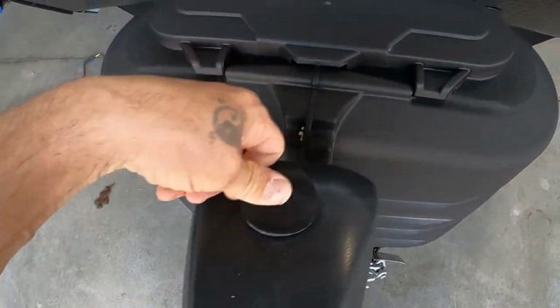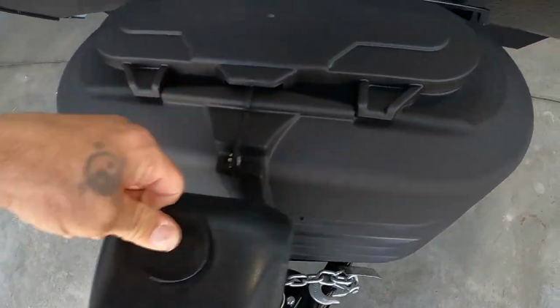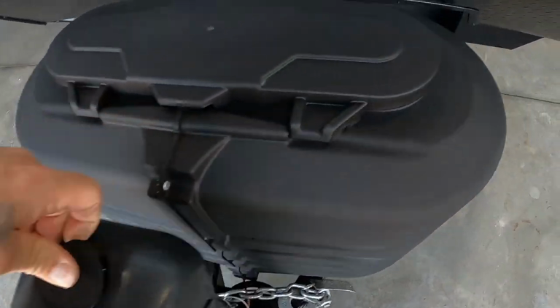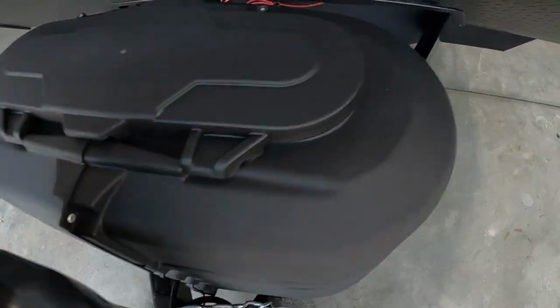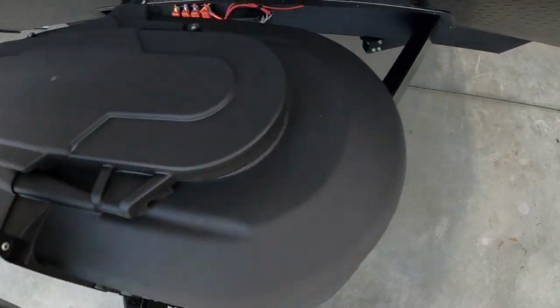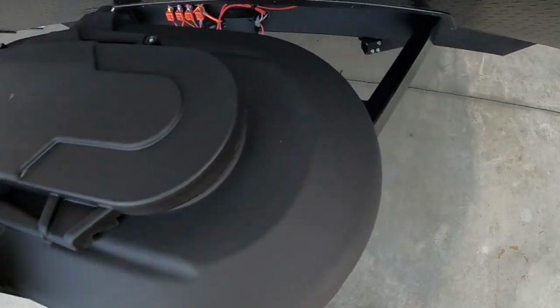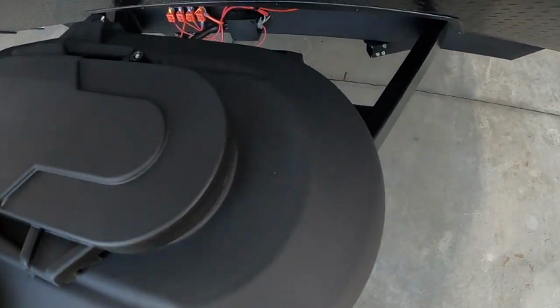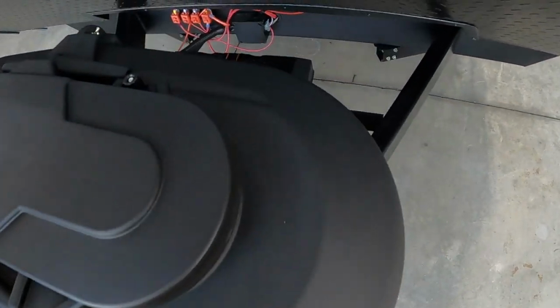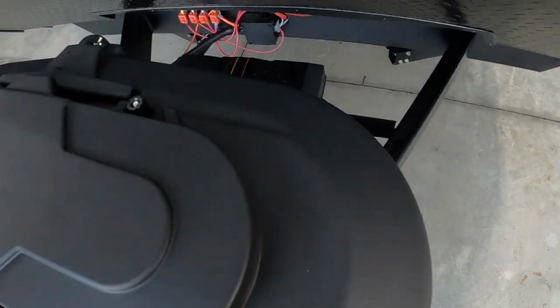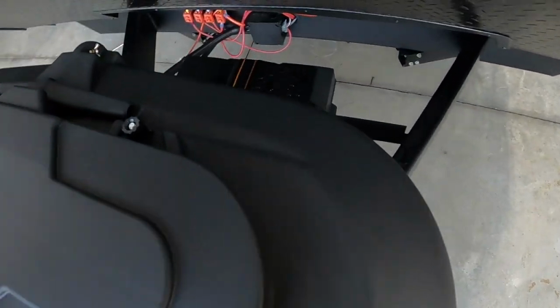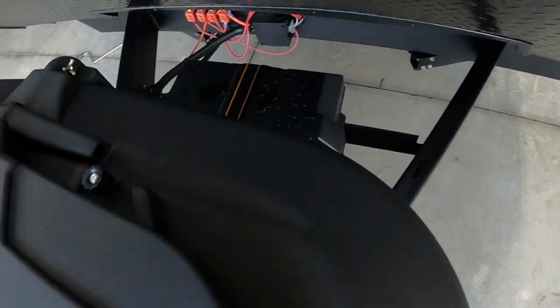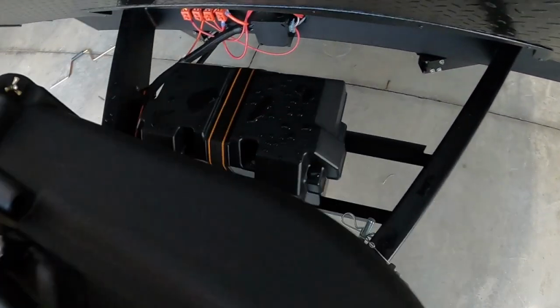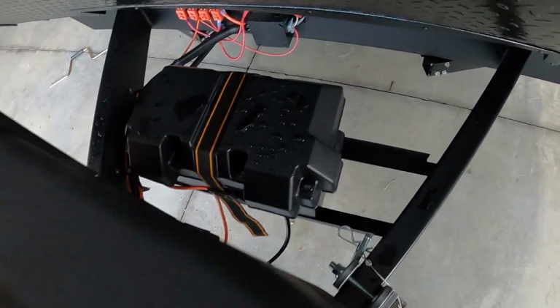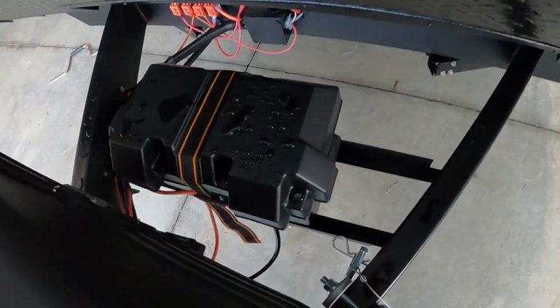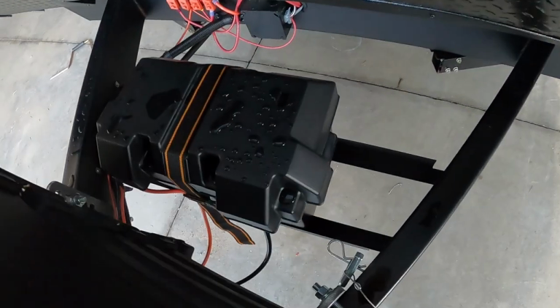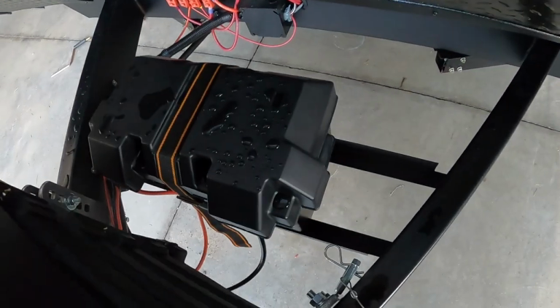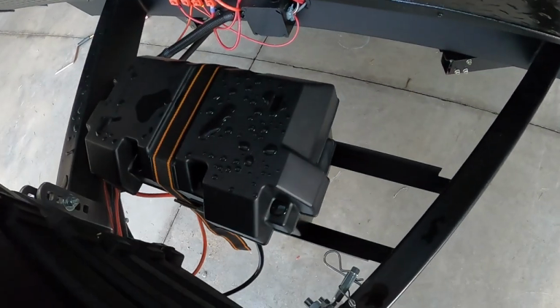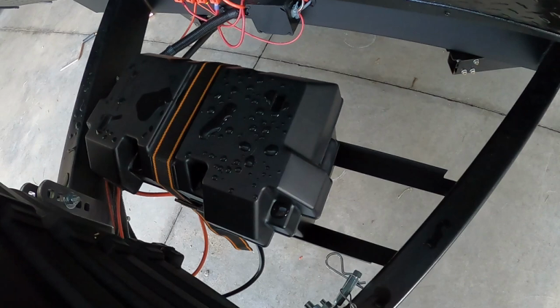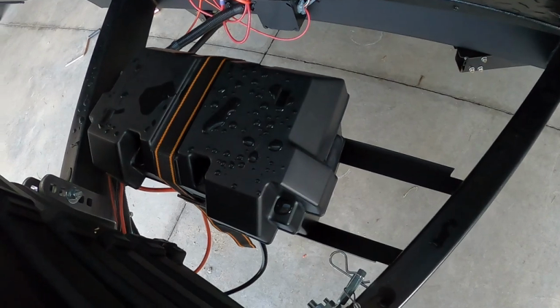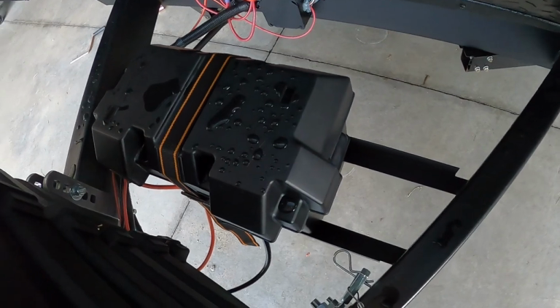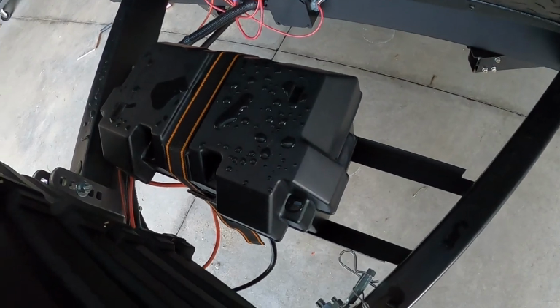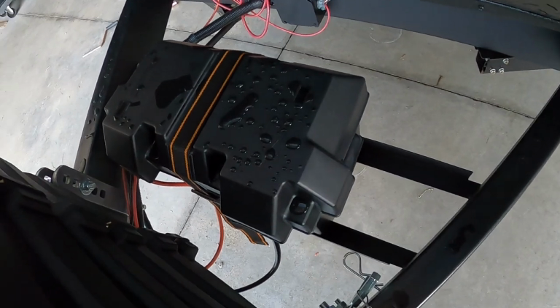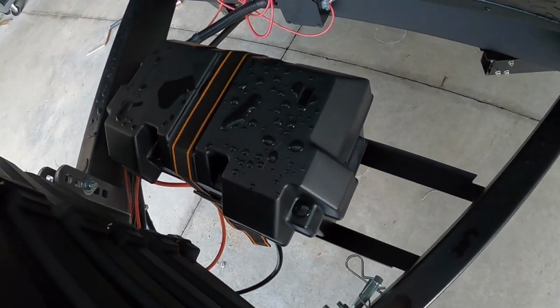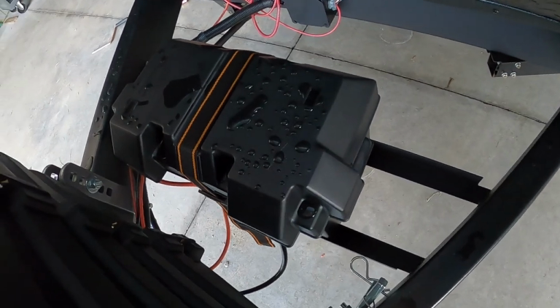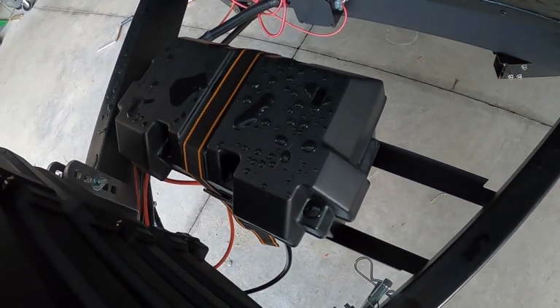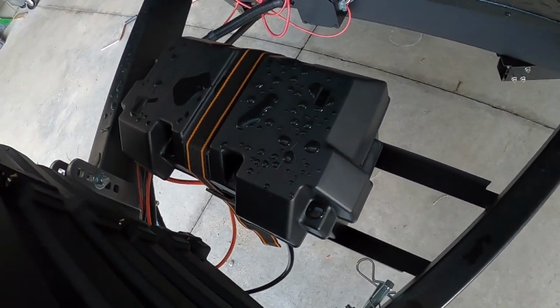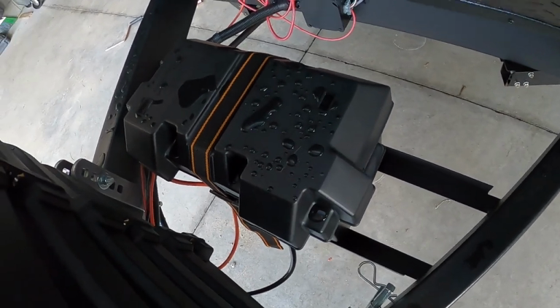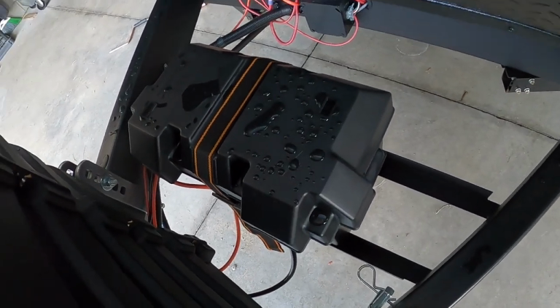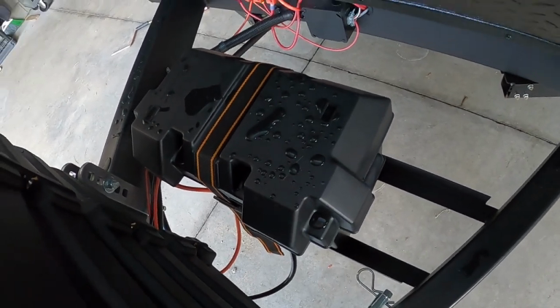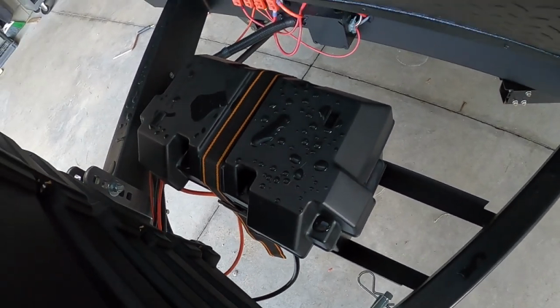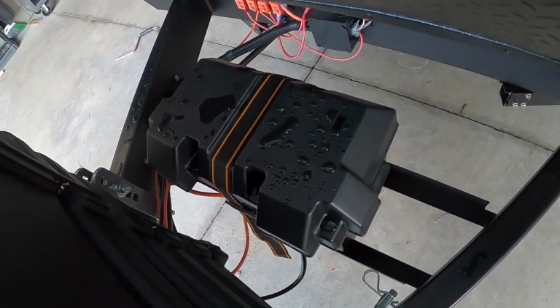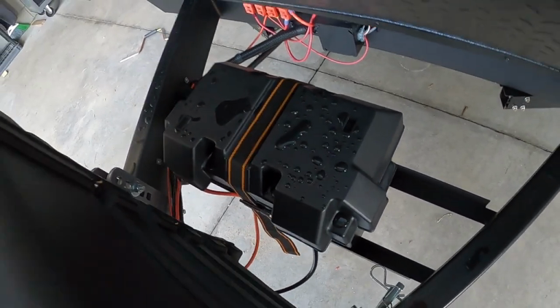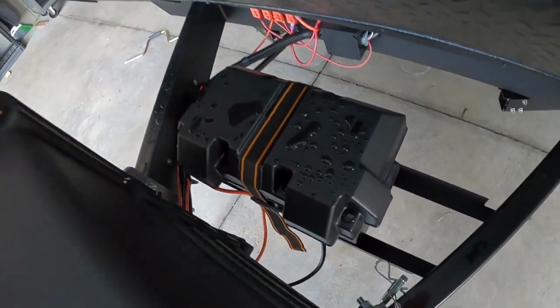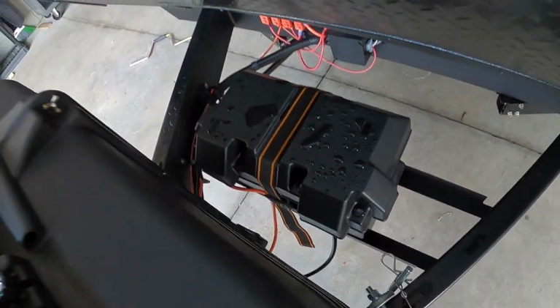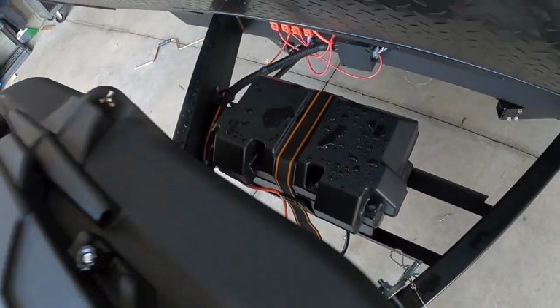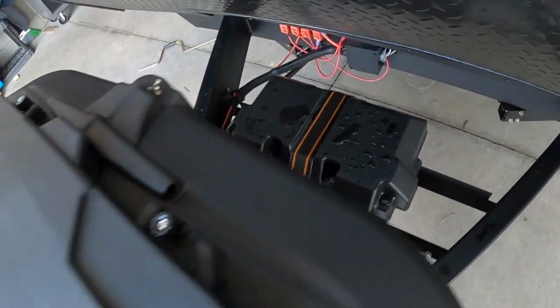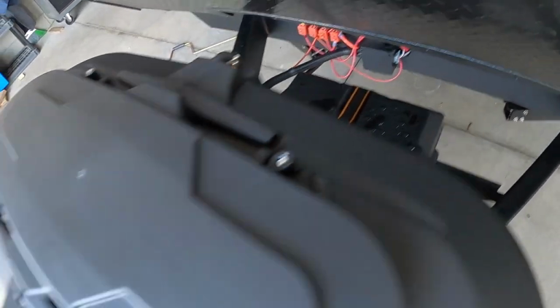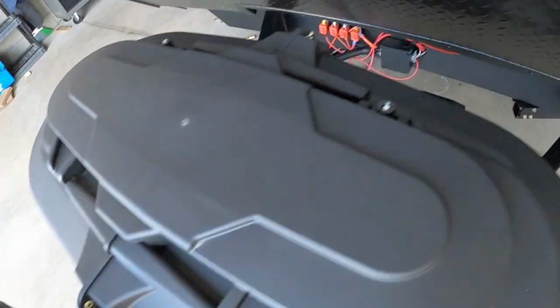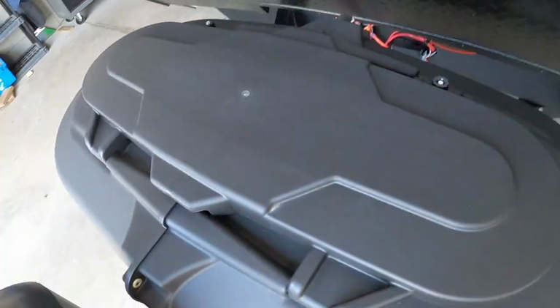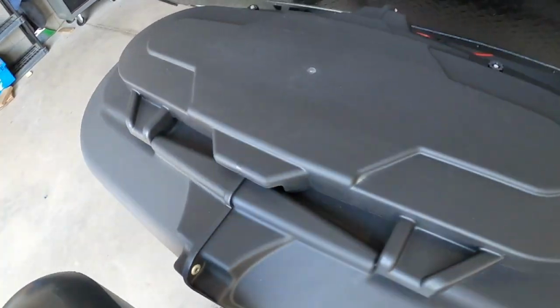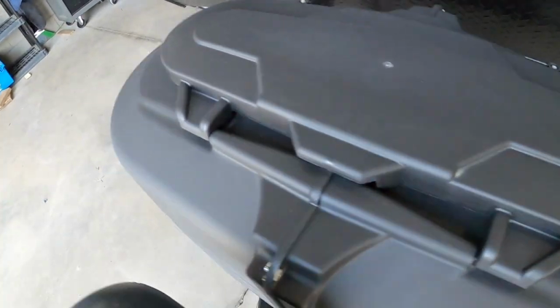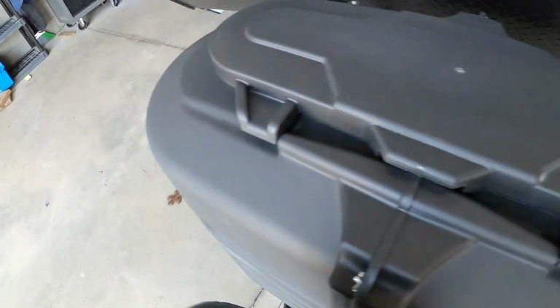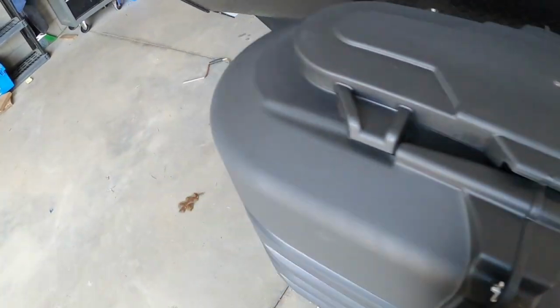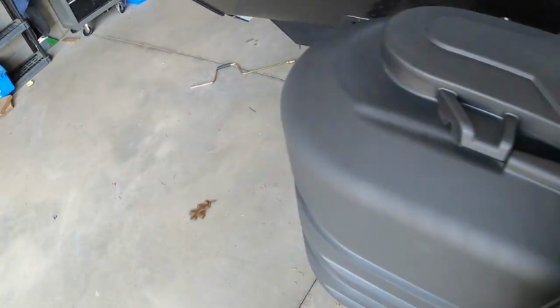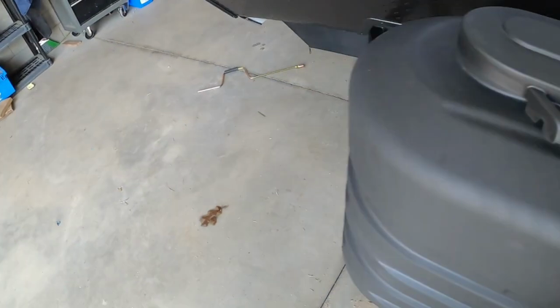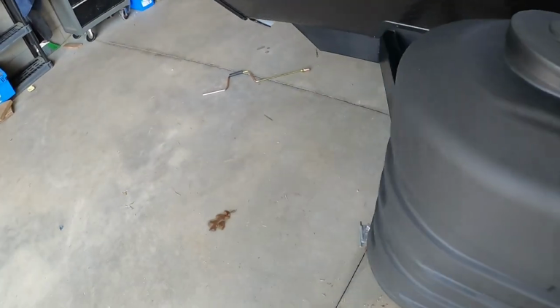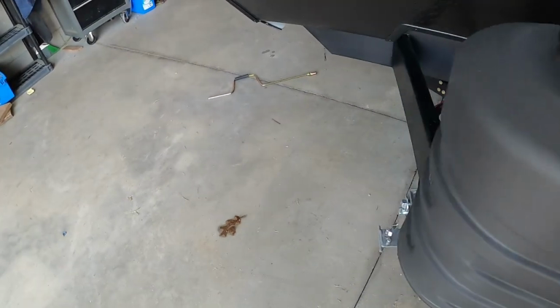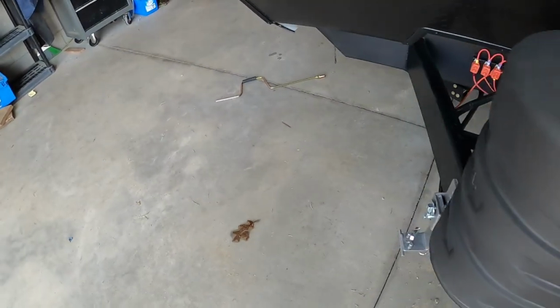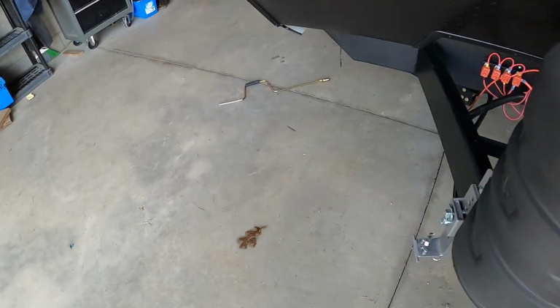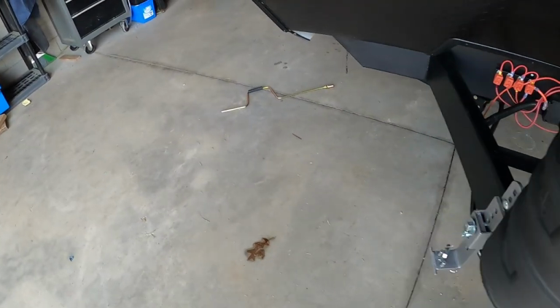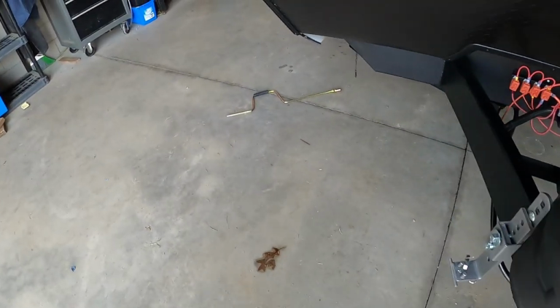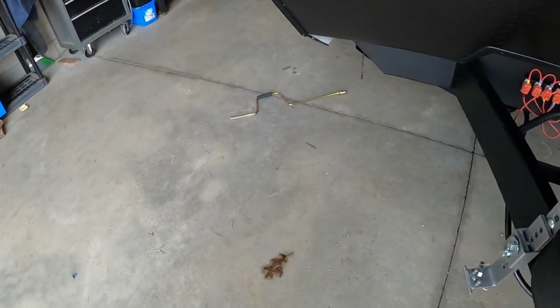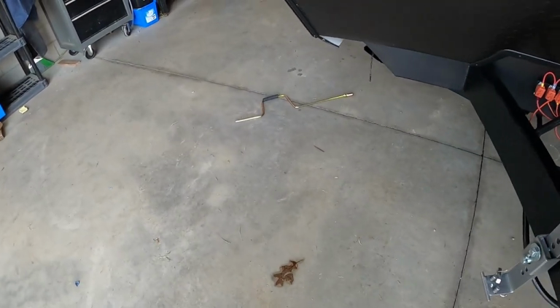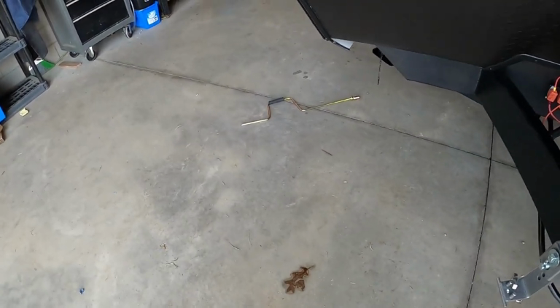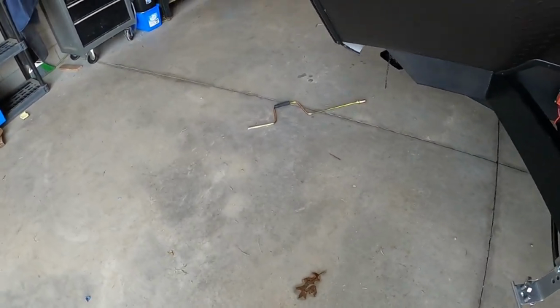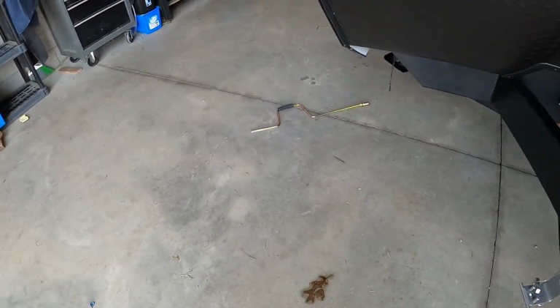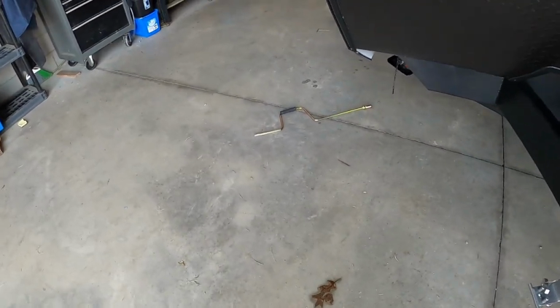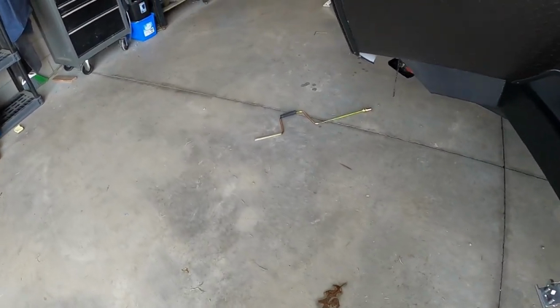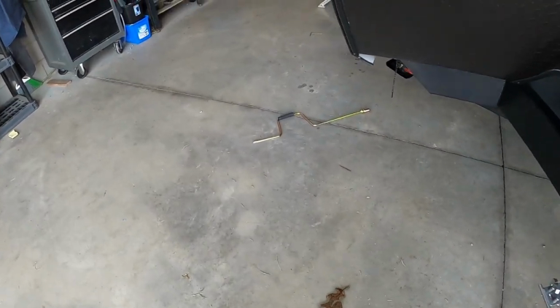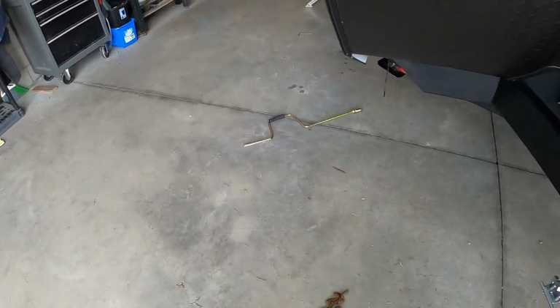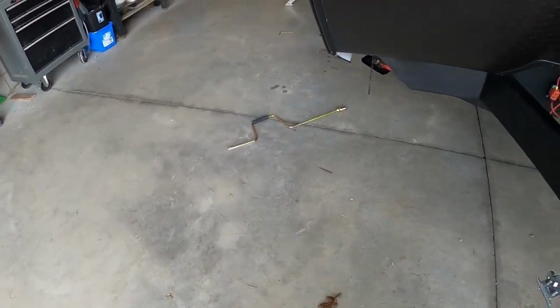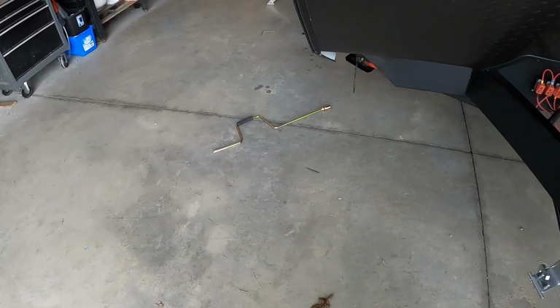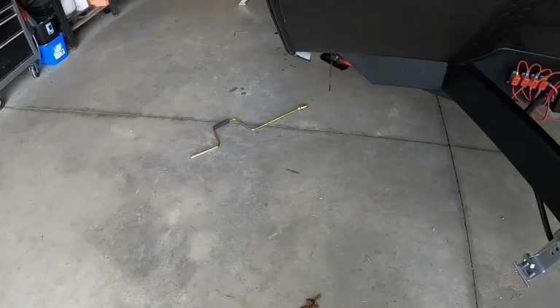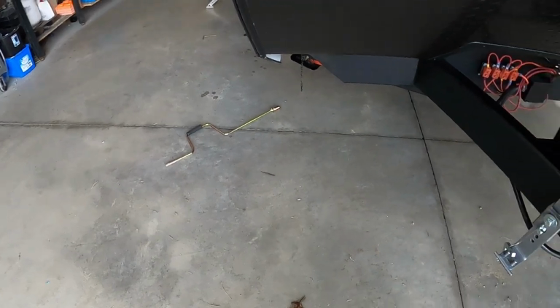Speaking of power, check your battery post every now and then to make sure nothing's wiggled loose going down the road. Once we've got our unit level, the next thing we're going to do is stabilize it.